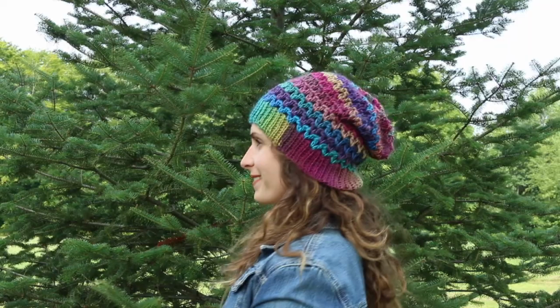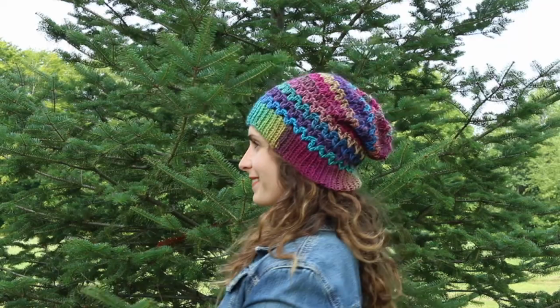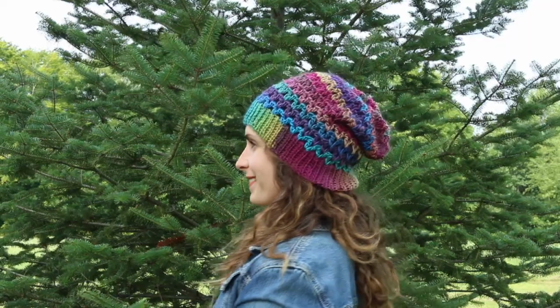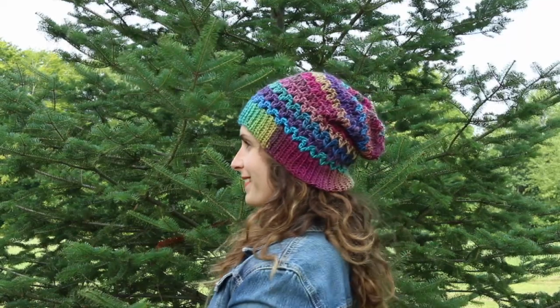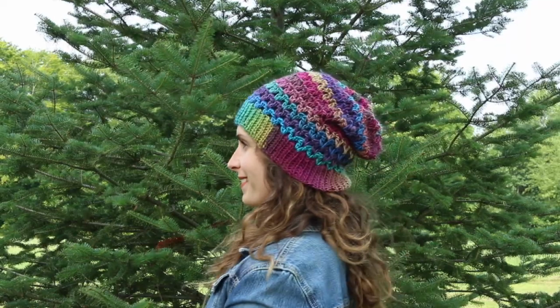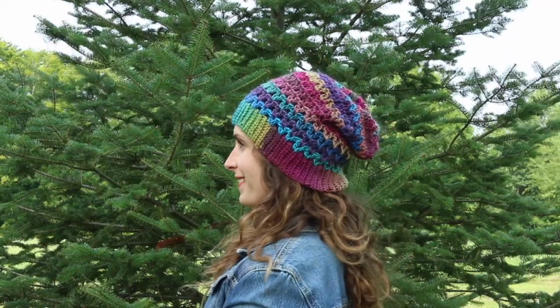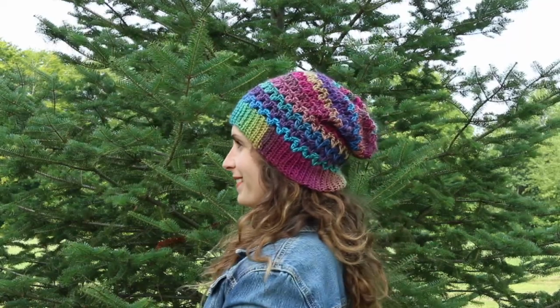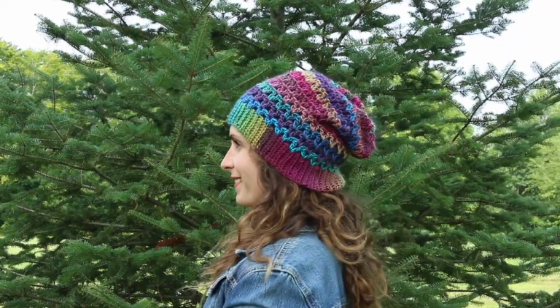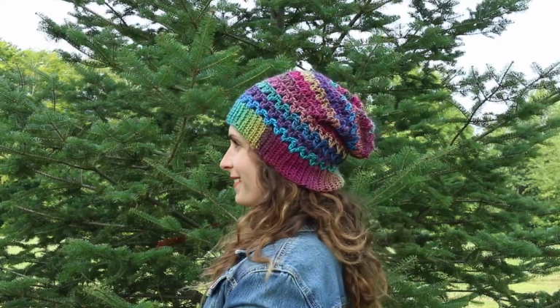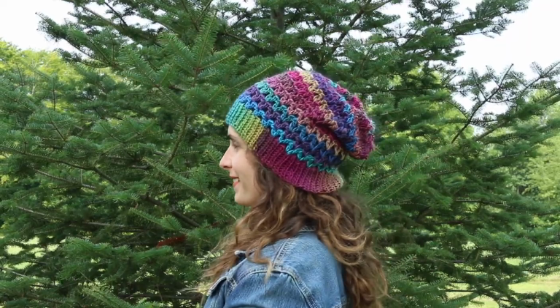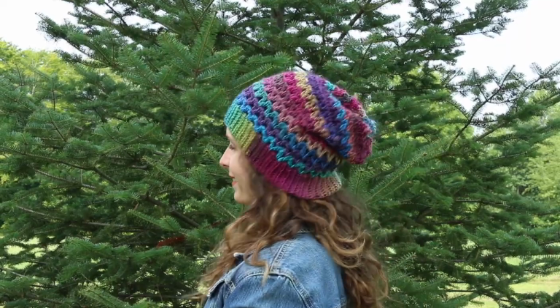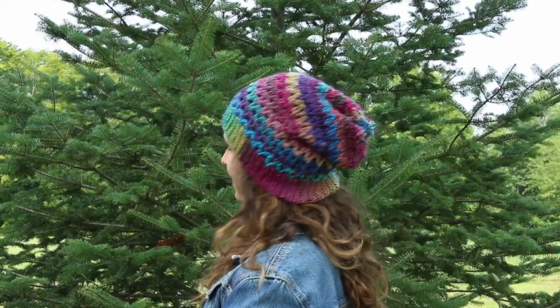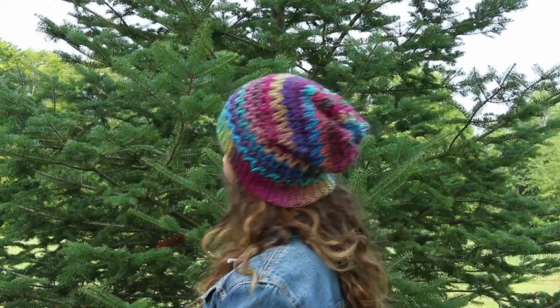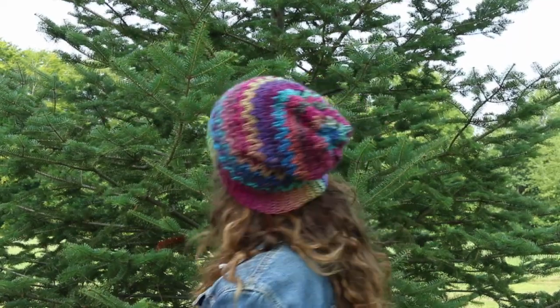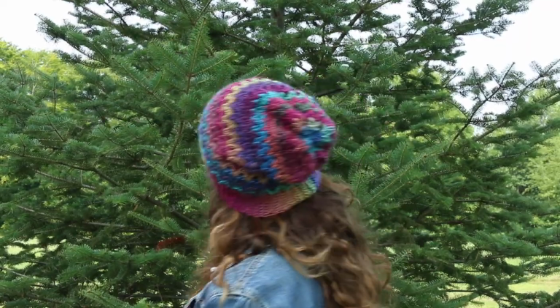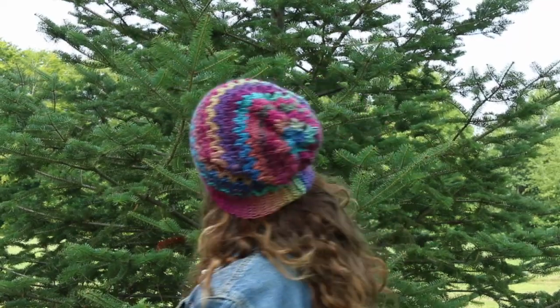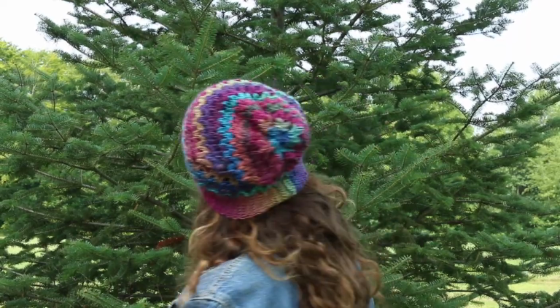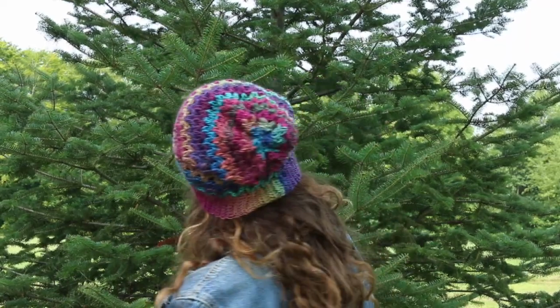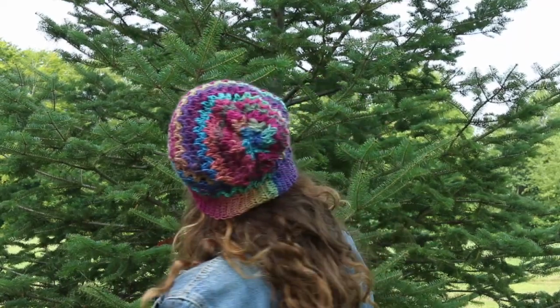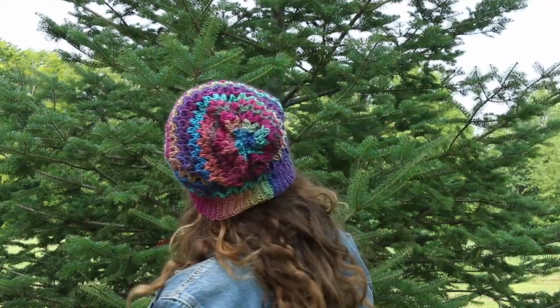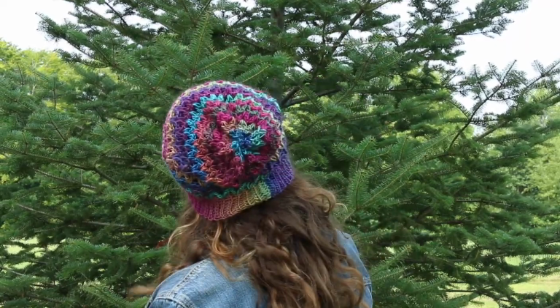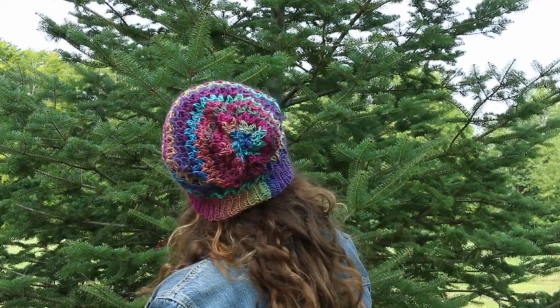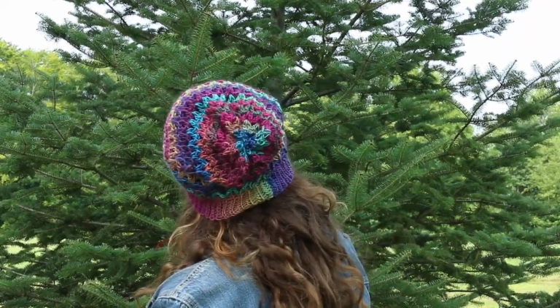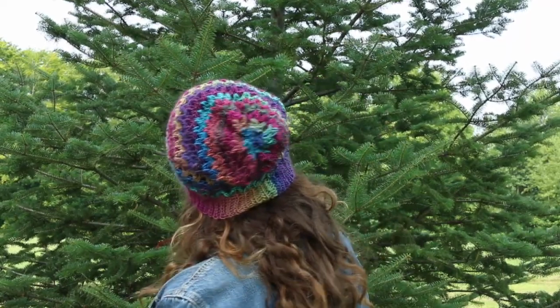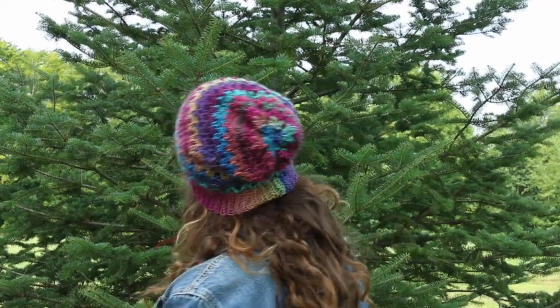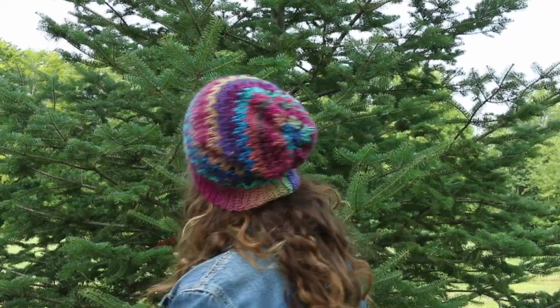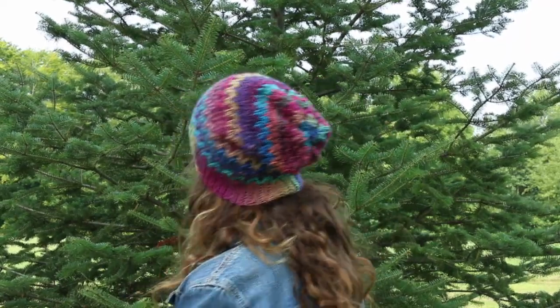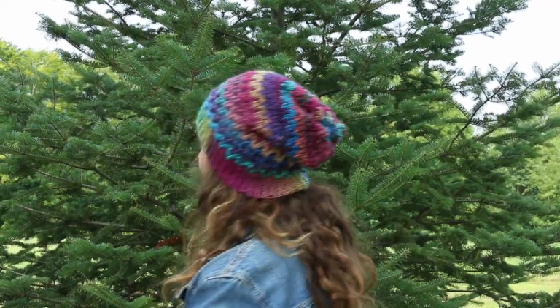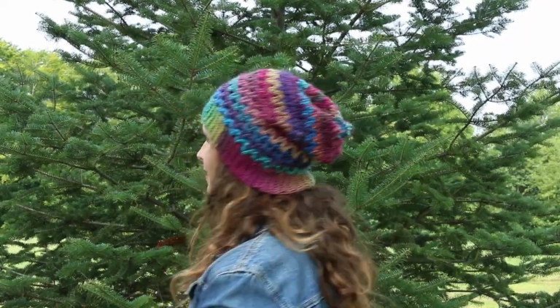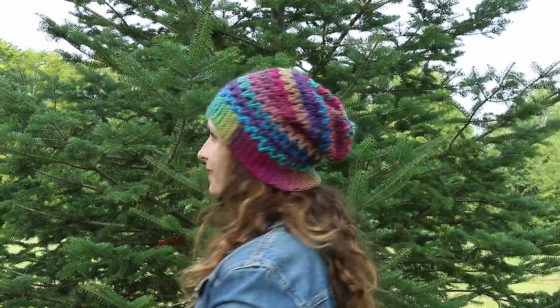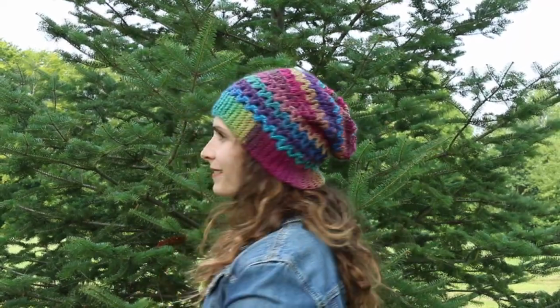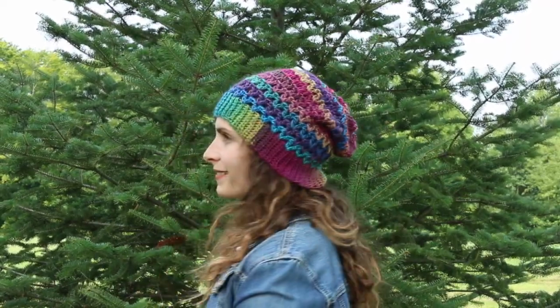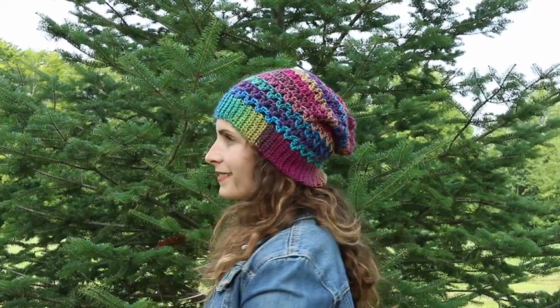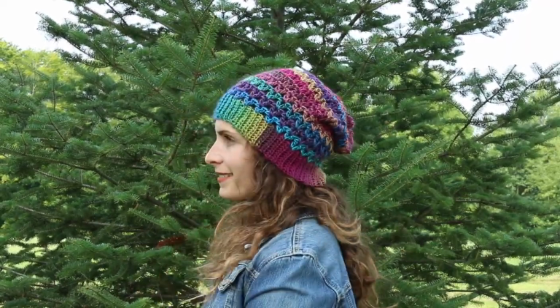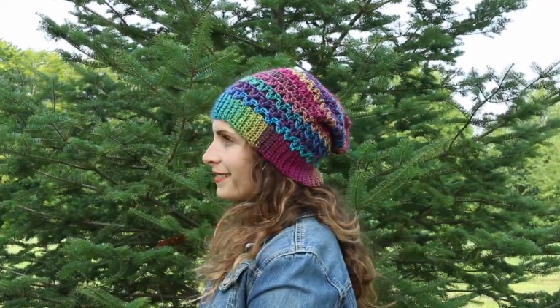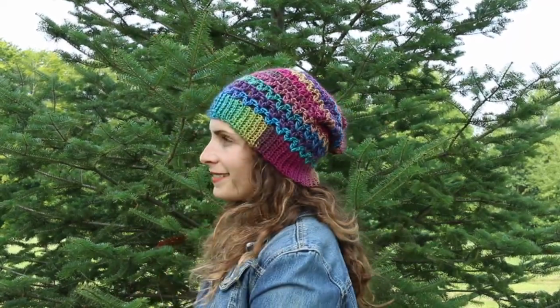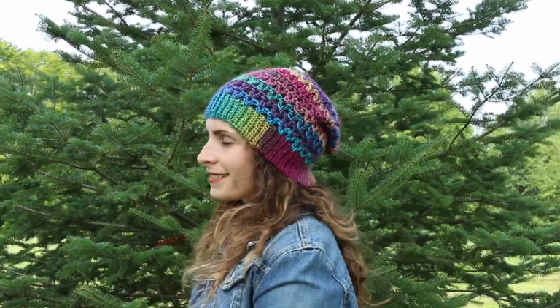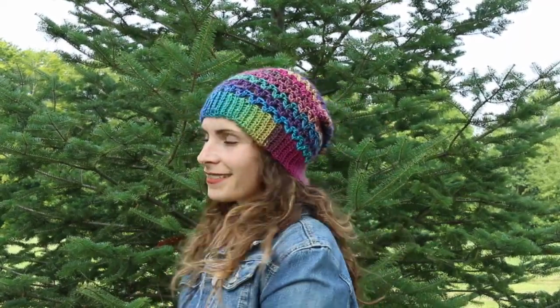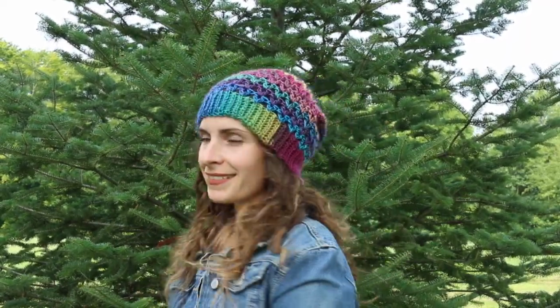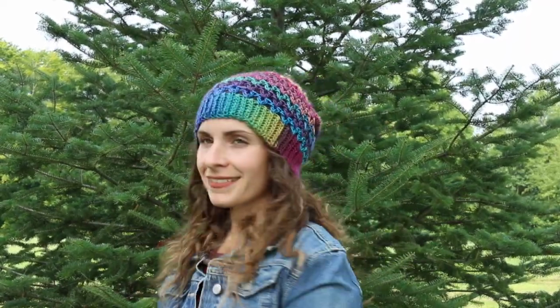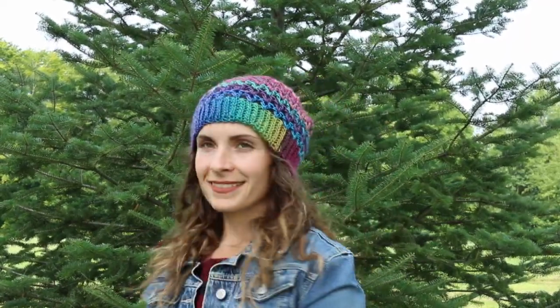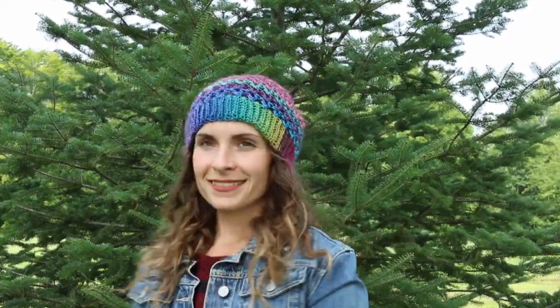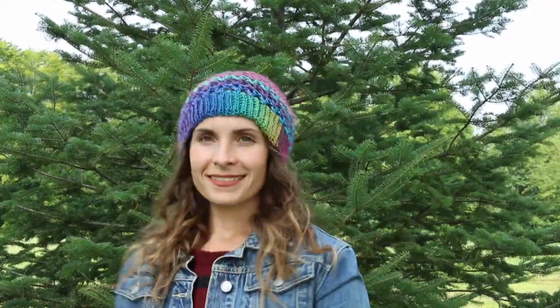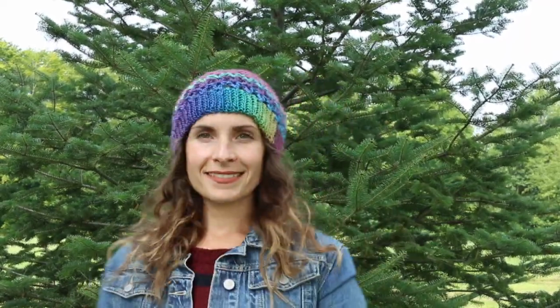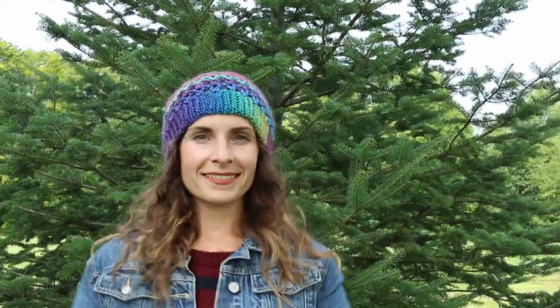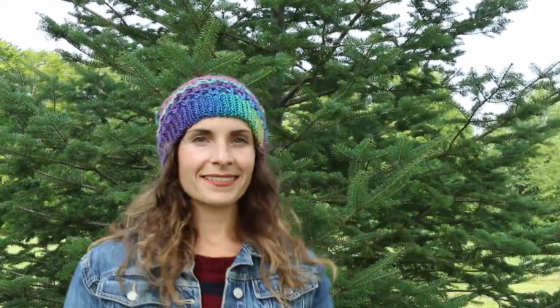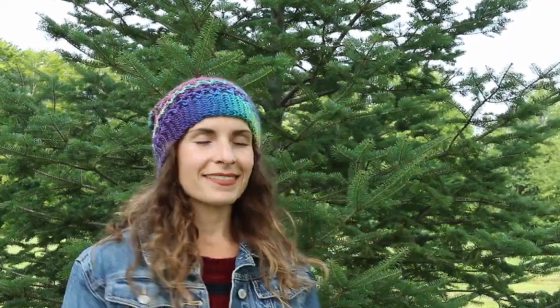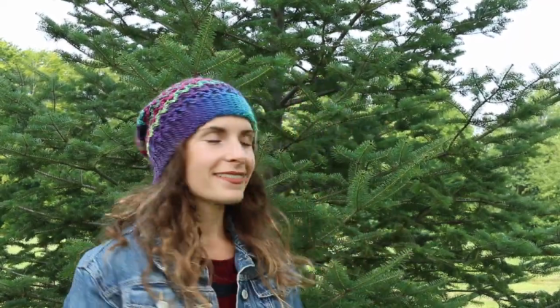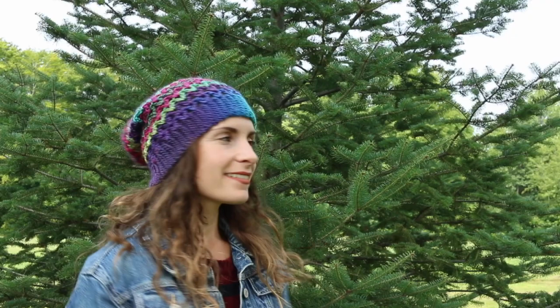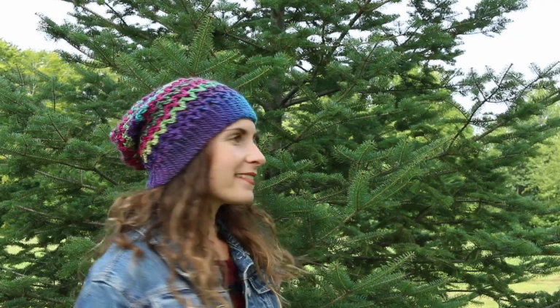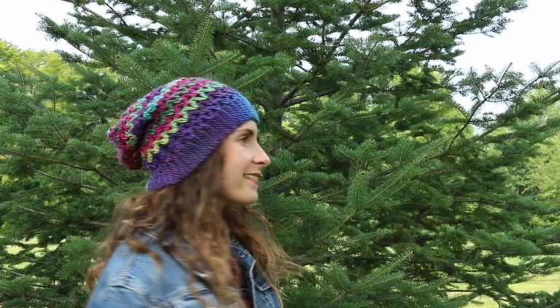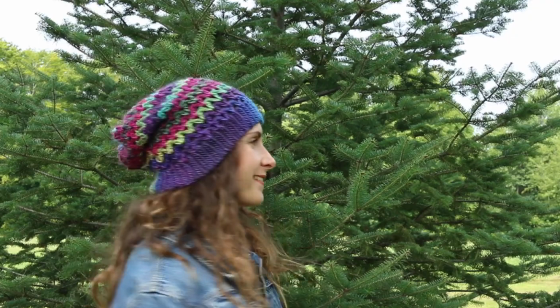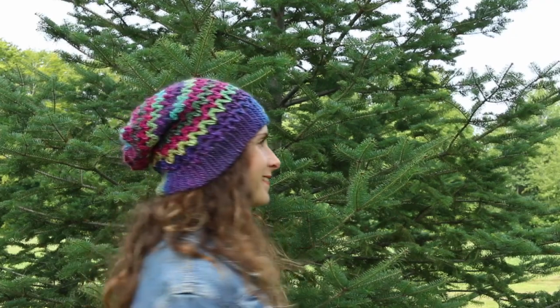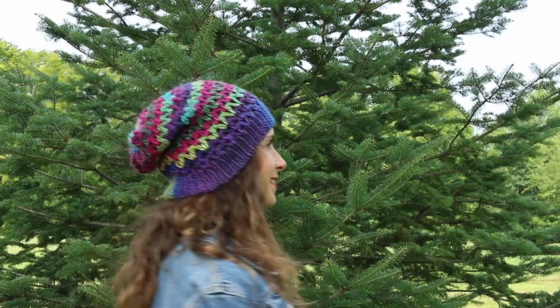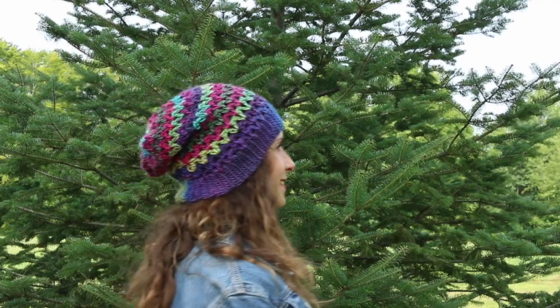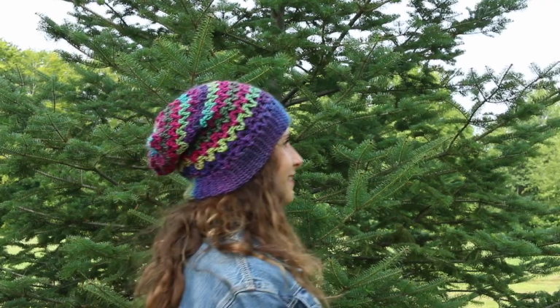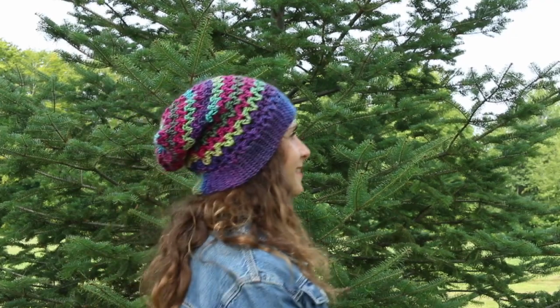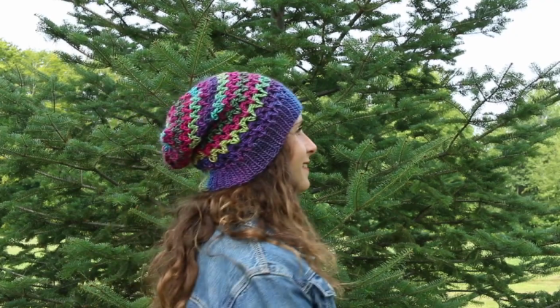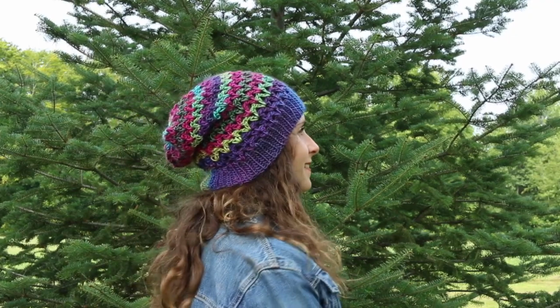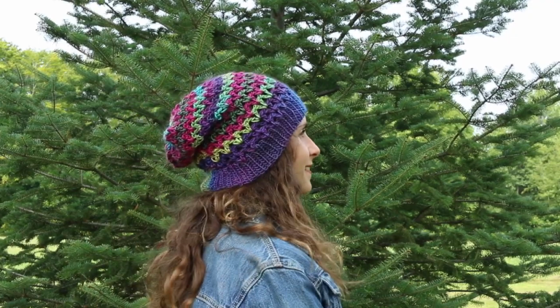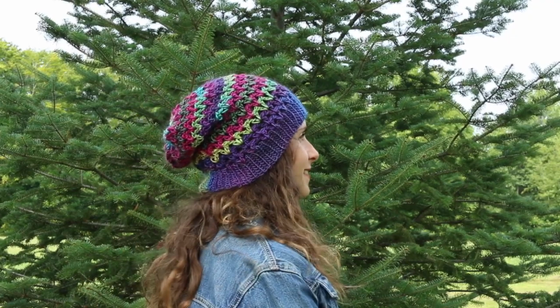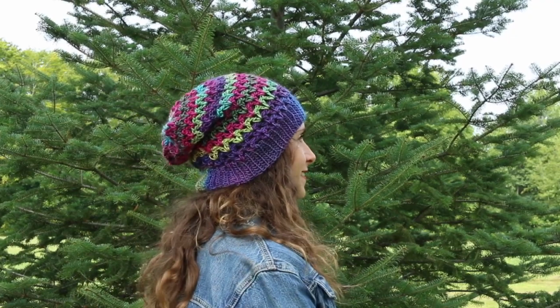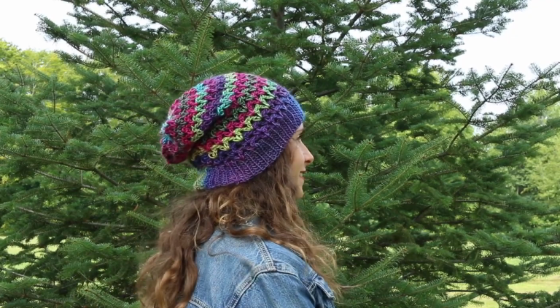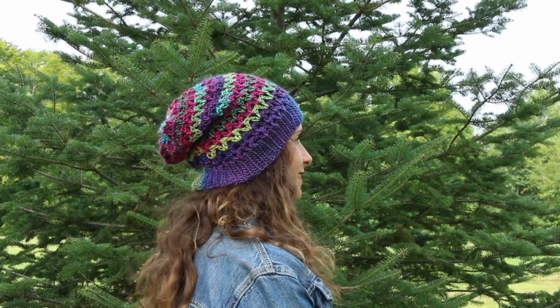In this tutorial I'm going to show you how I crochet this beautiful and simple hat. It works up very nicely and only uses some basic stitches.